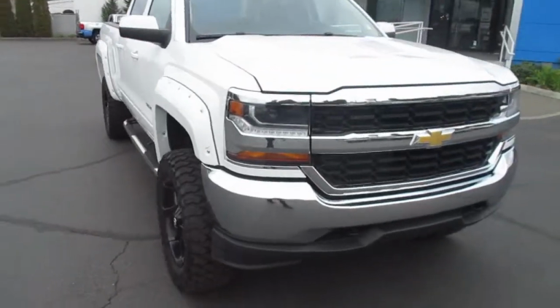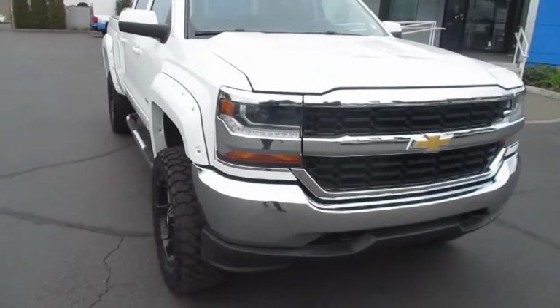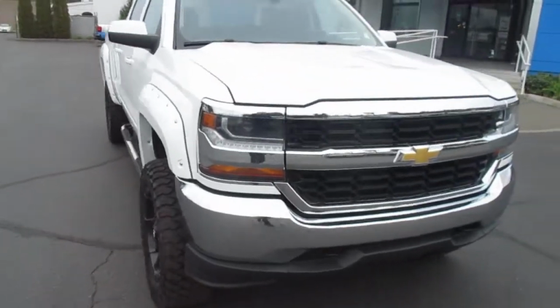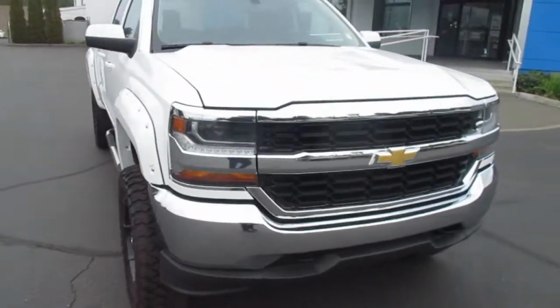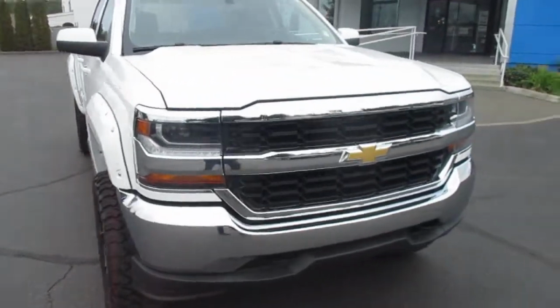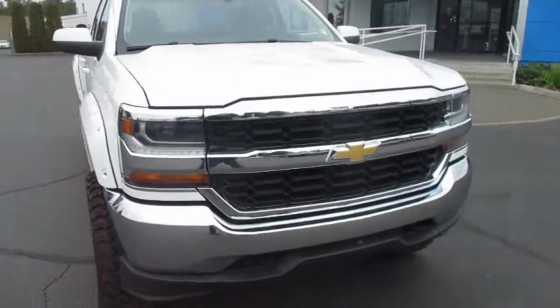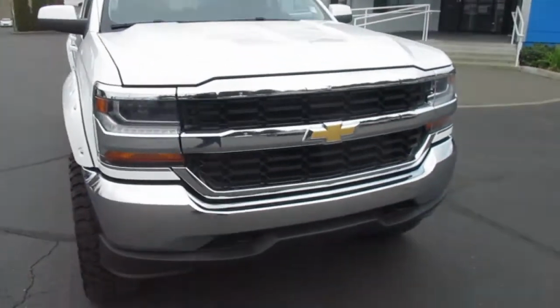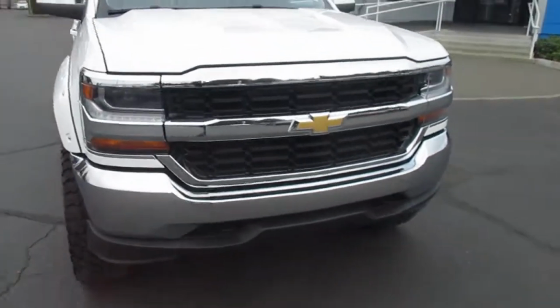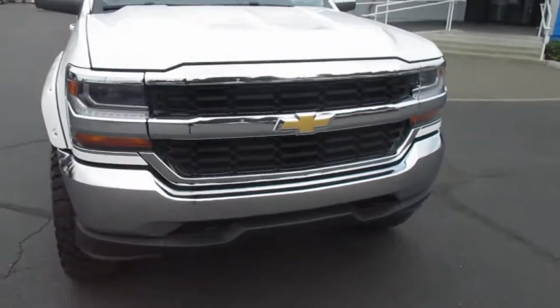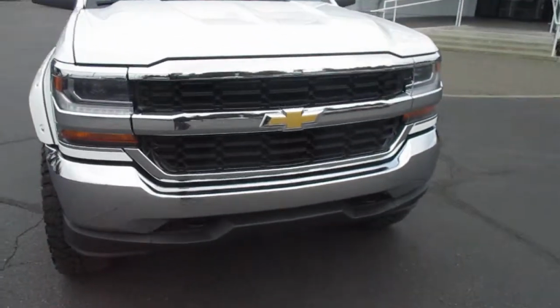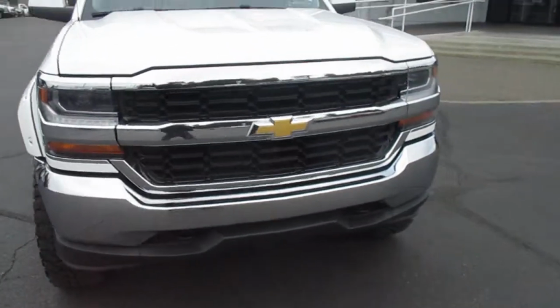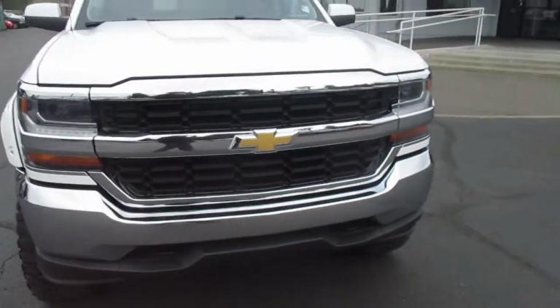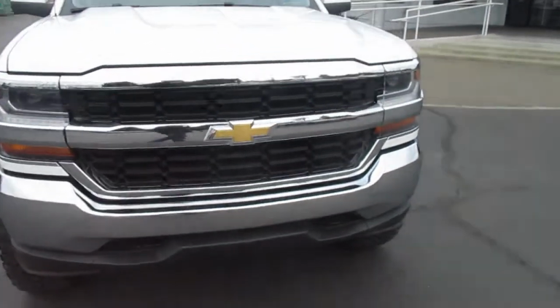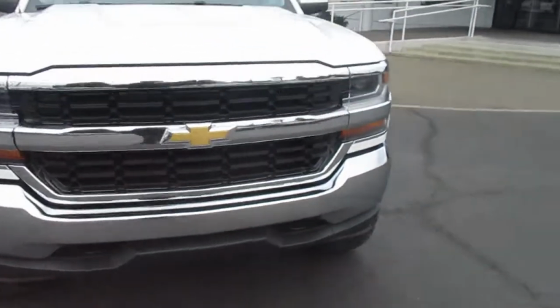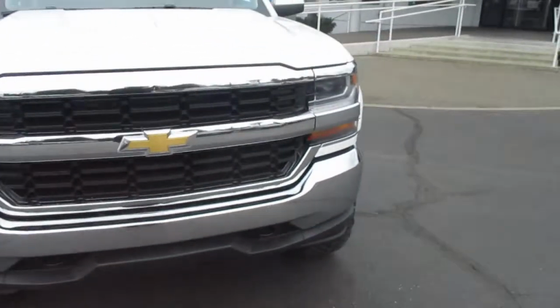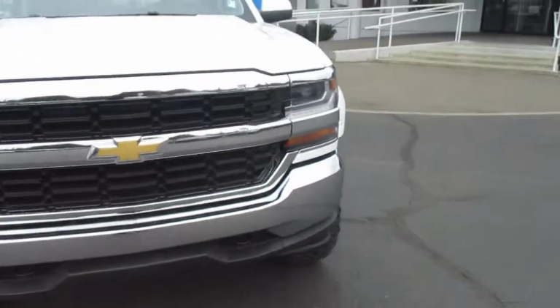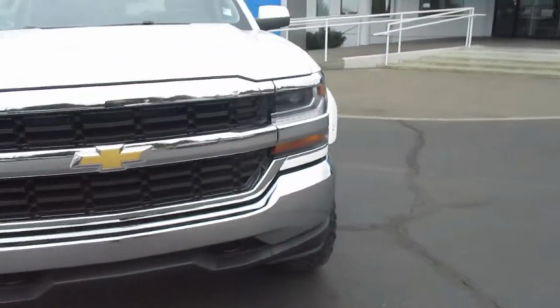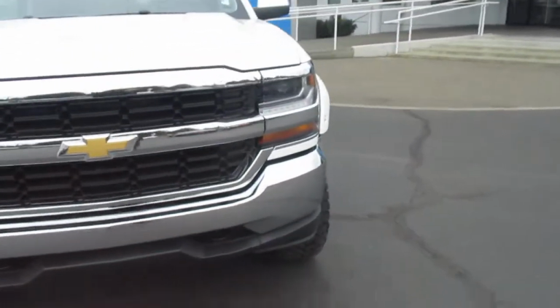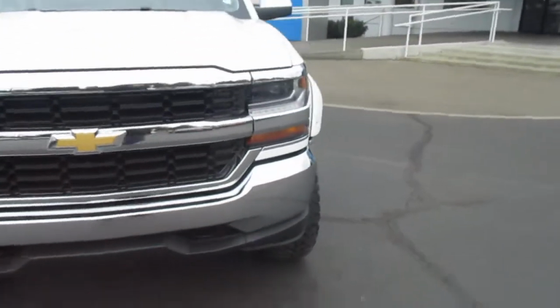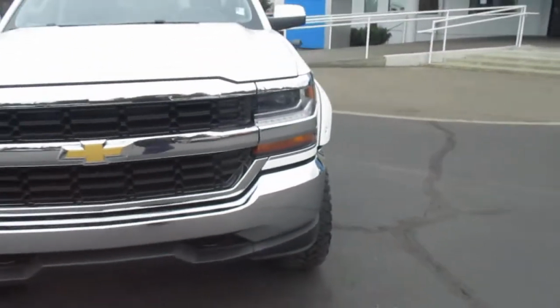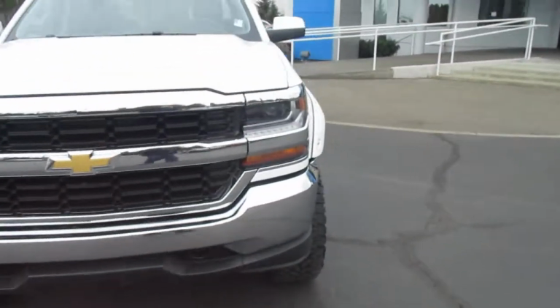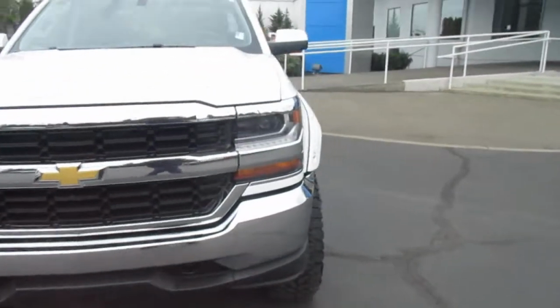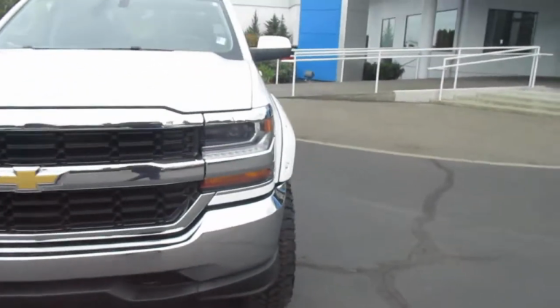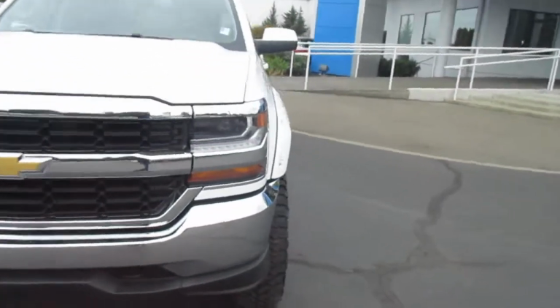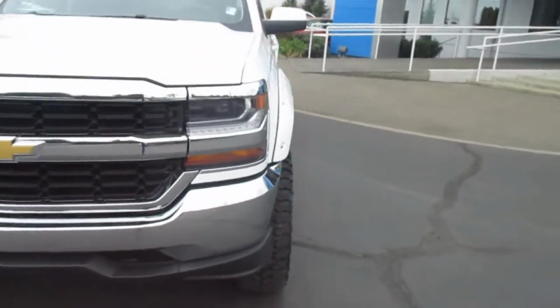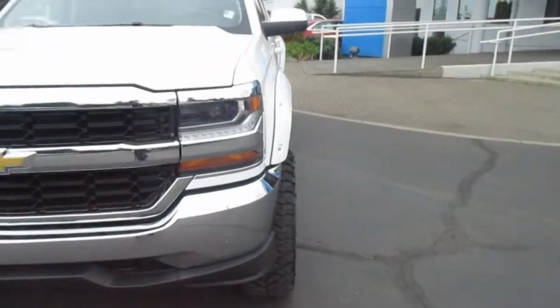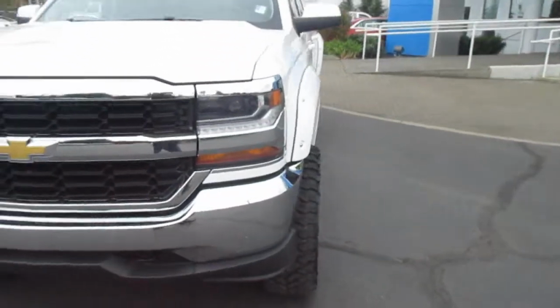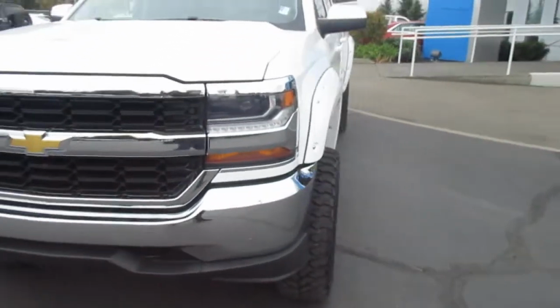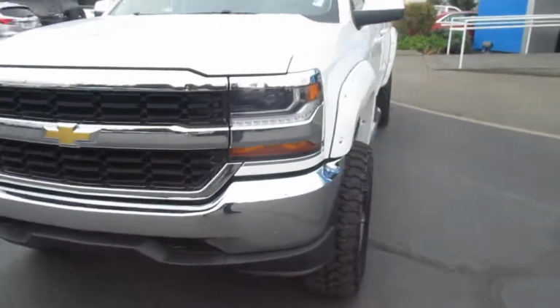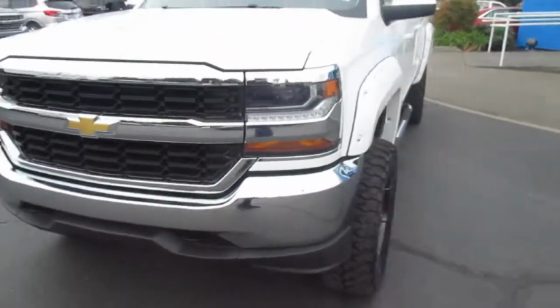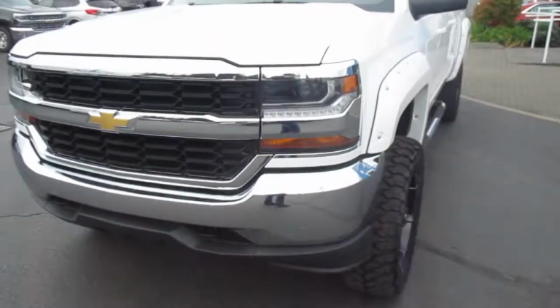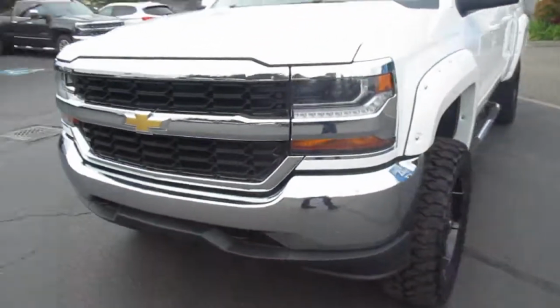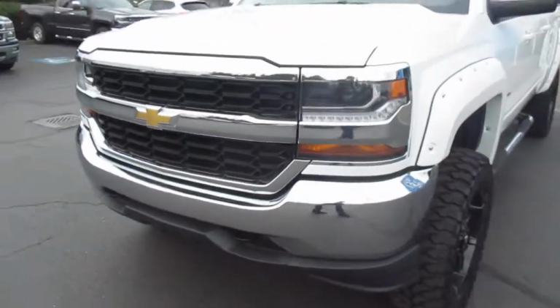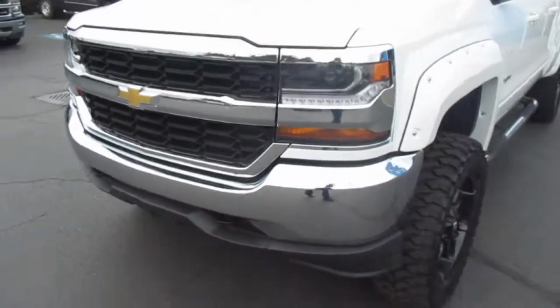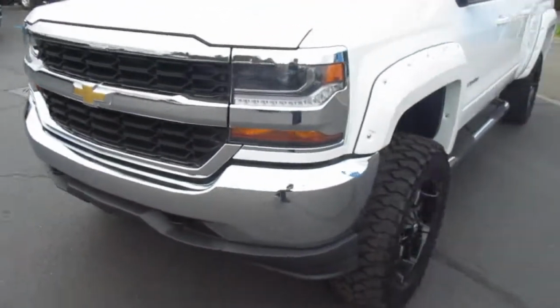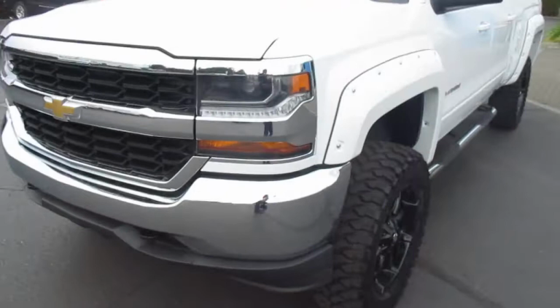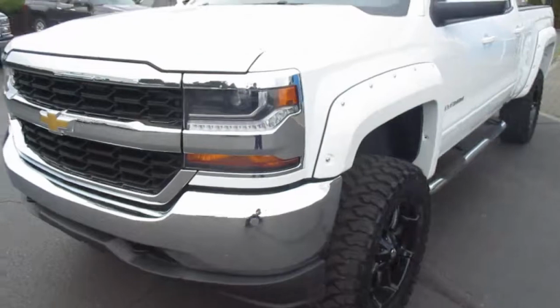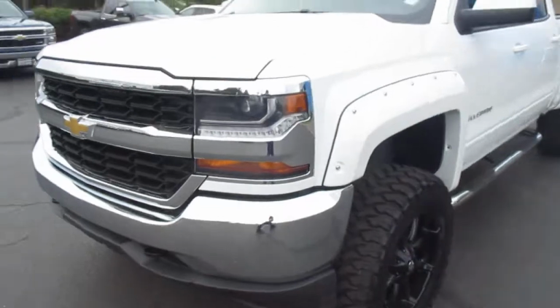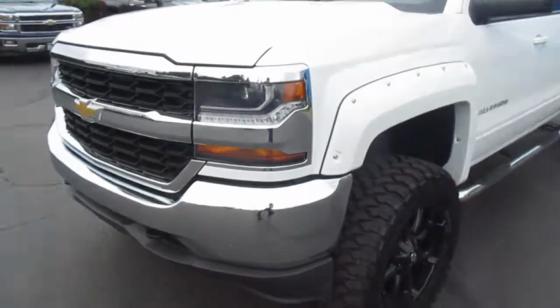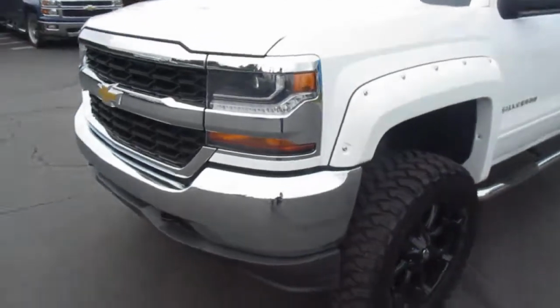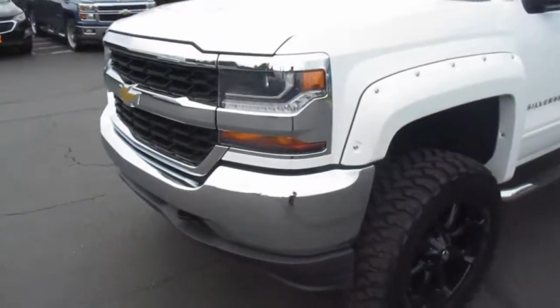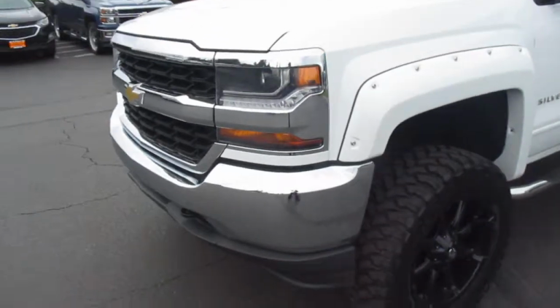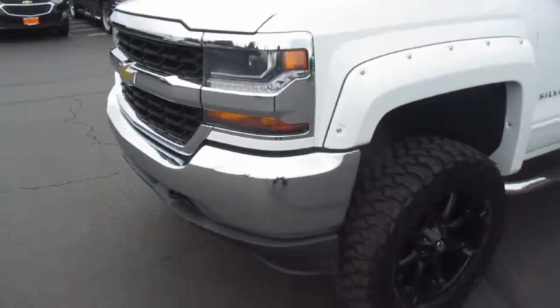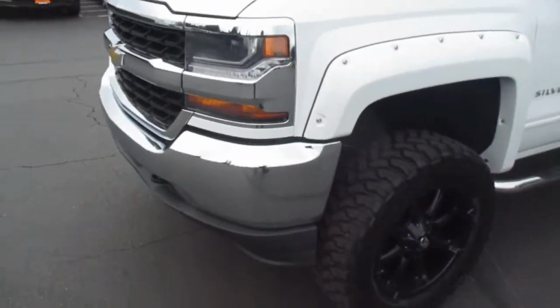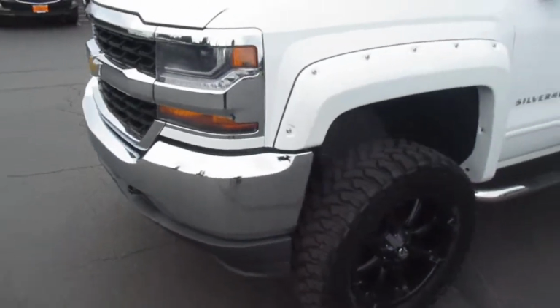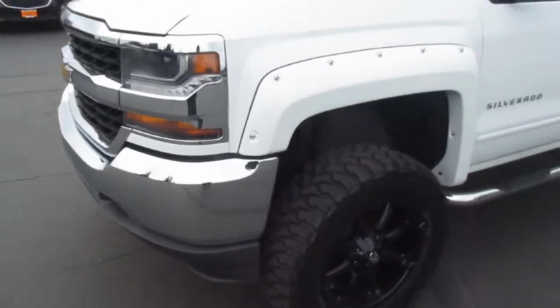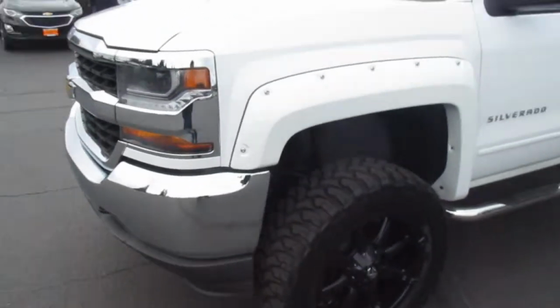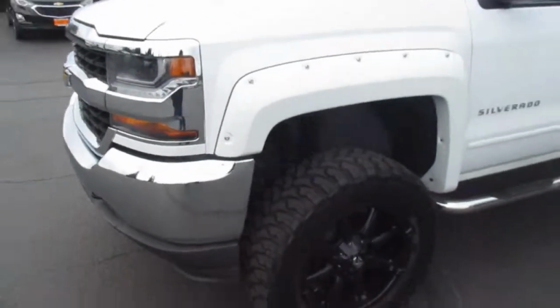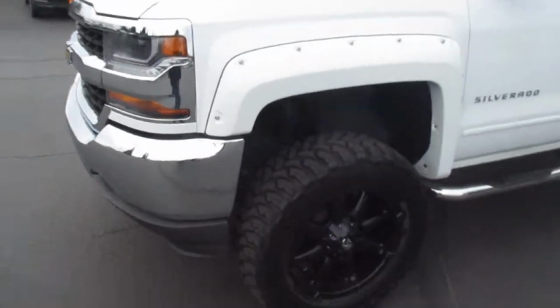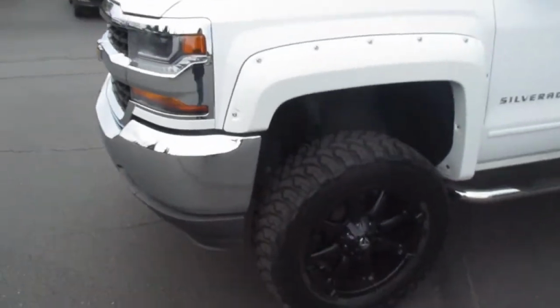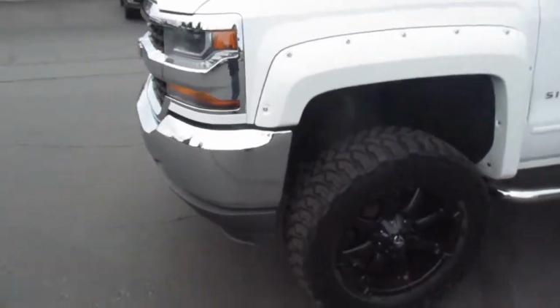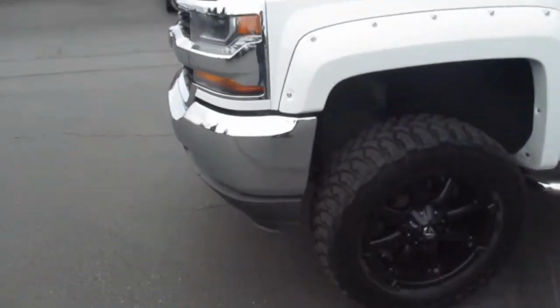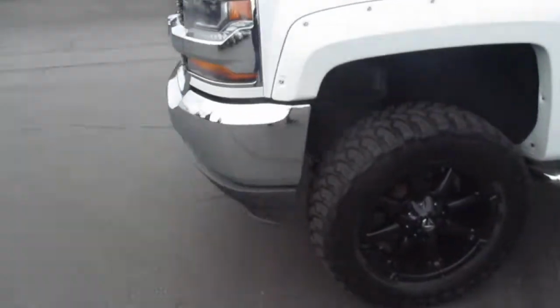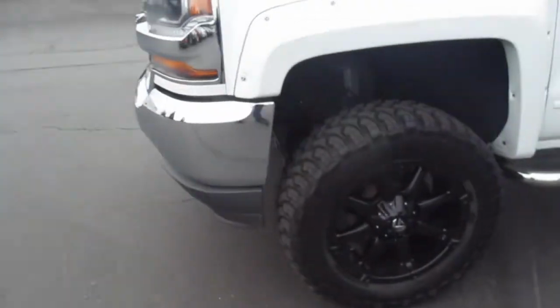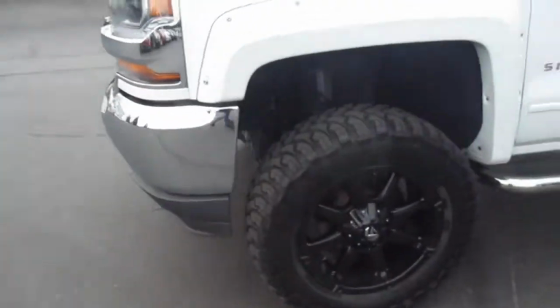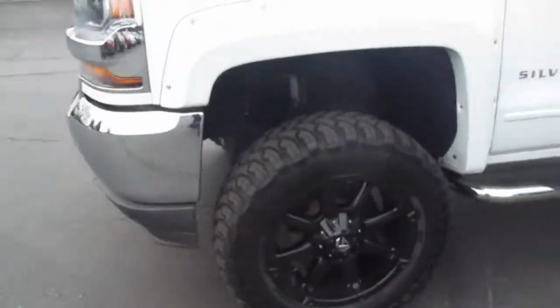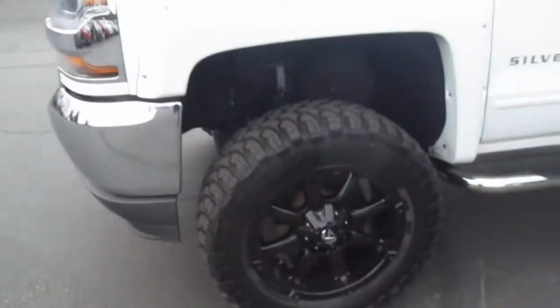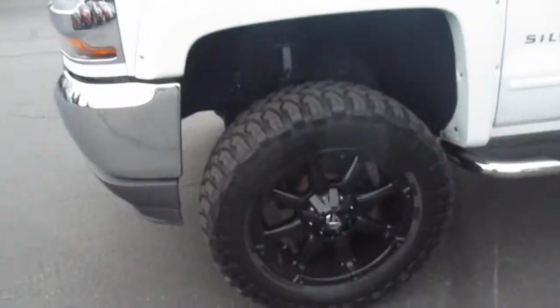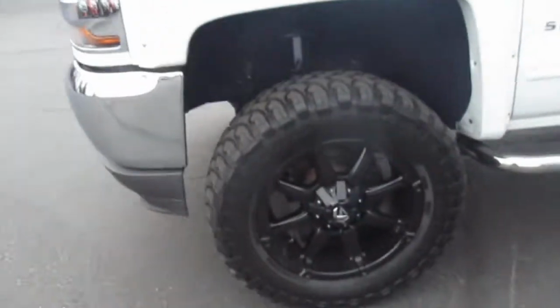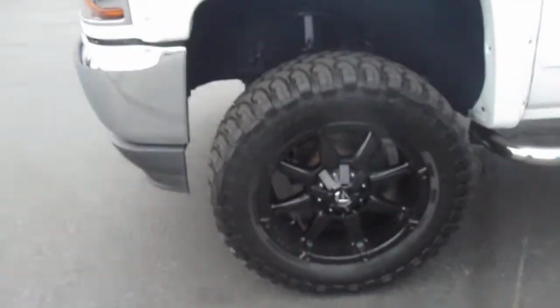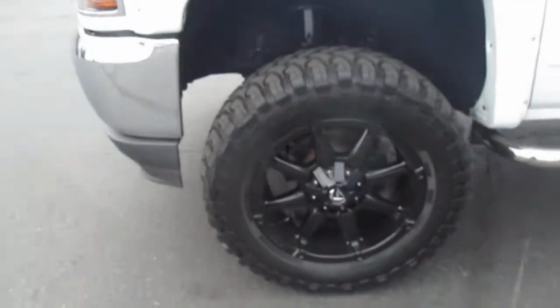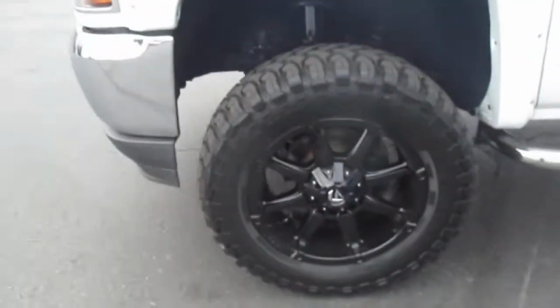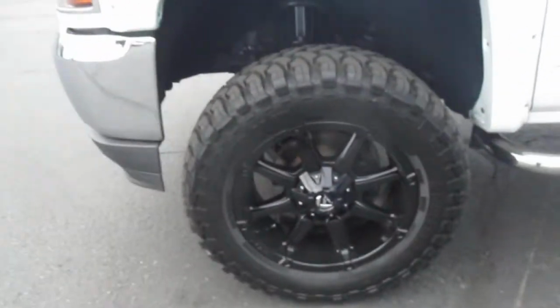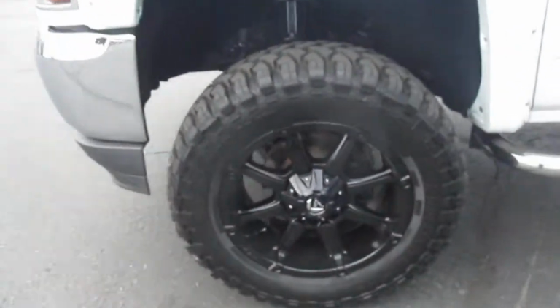Hey there folks, down here at Gandon Motors in Enumclaw, Washington. Today we're showing our 2016 Chevy Silverado 1500 lift kit.